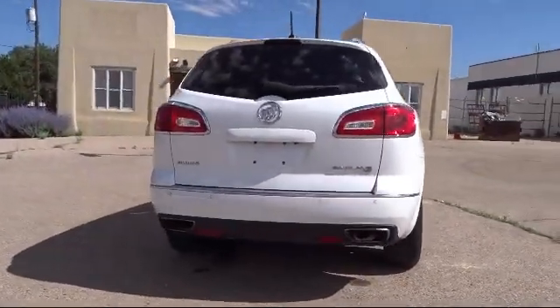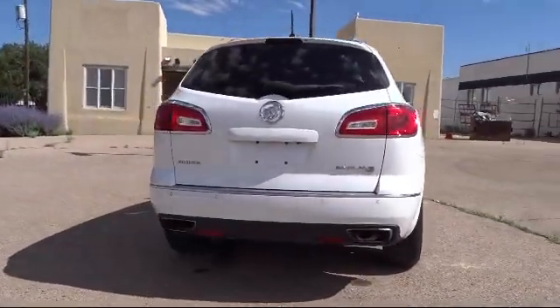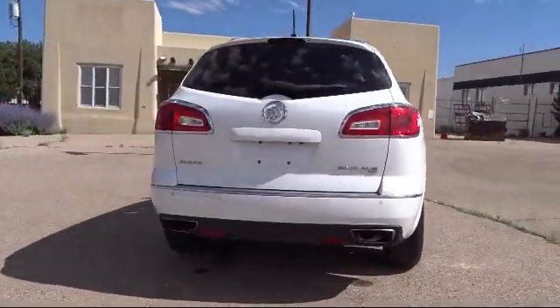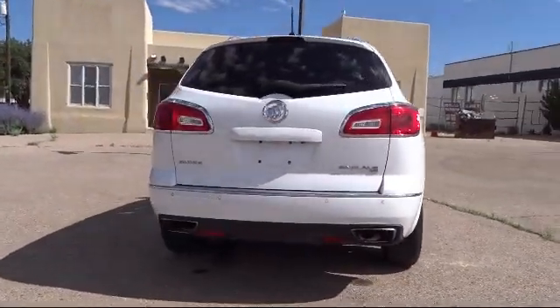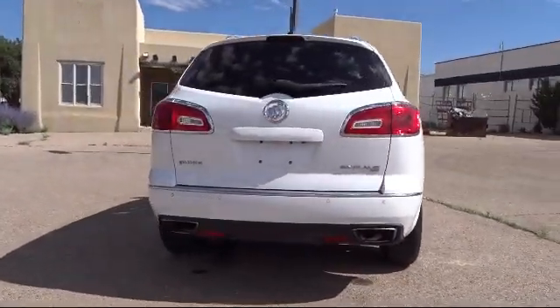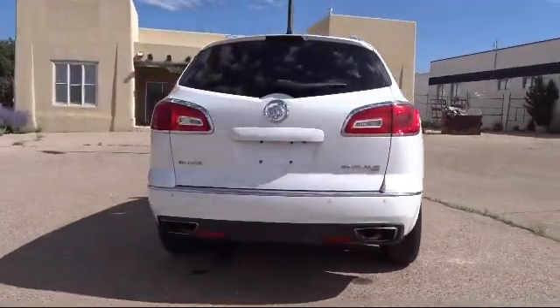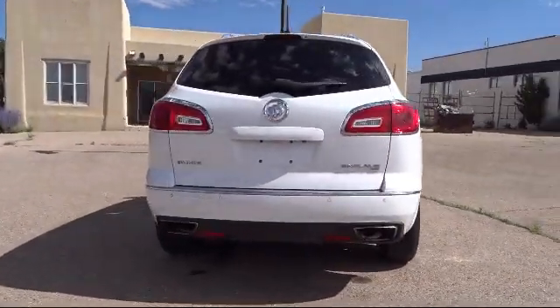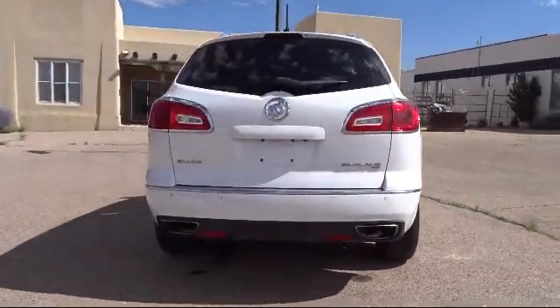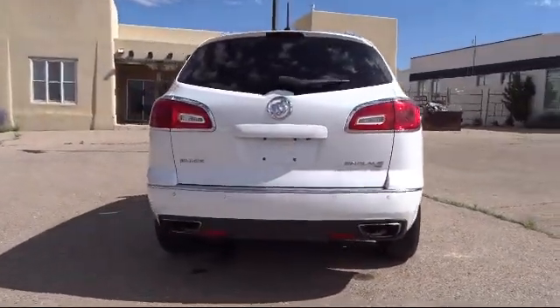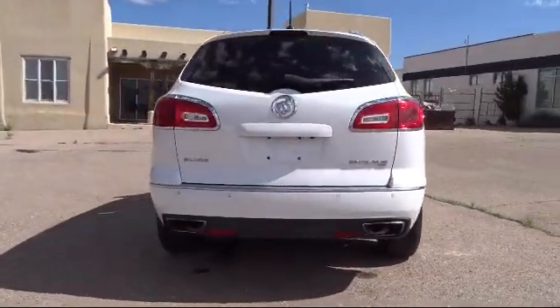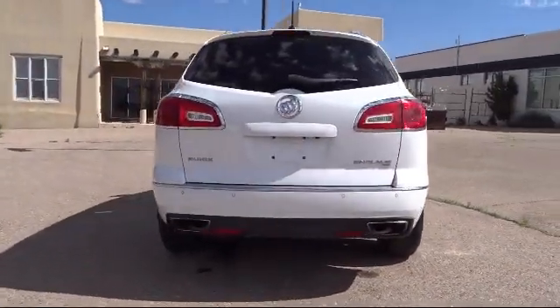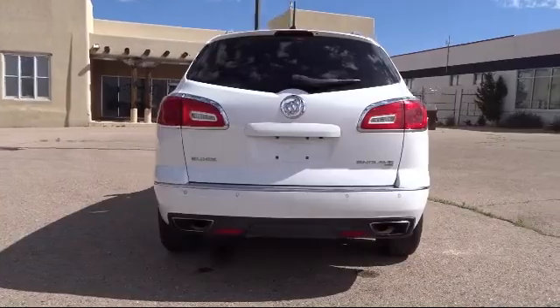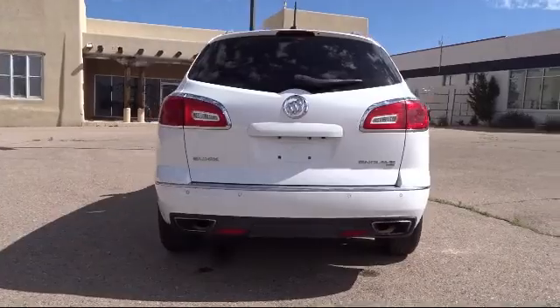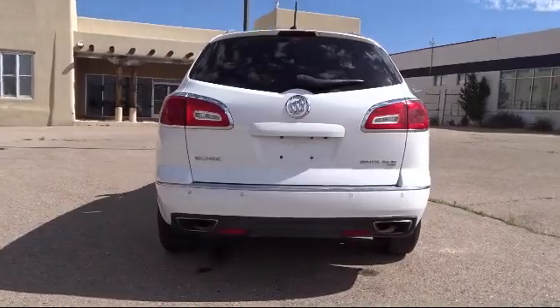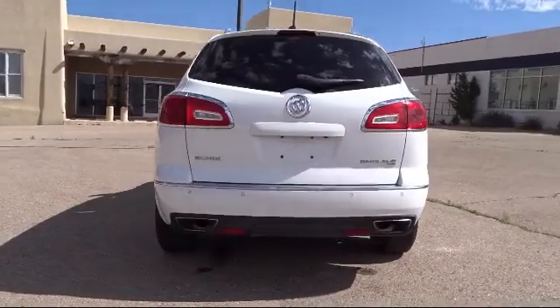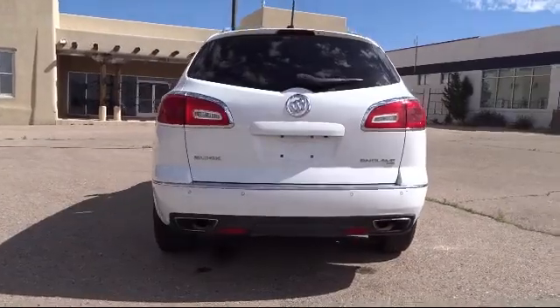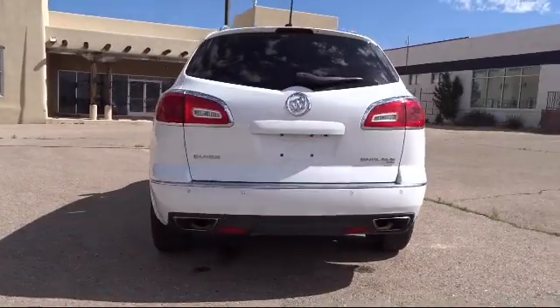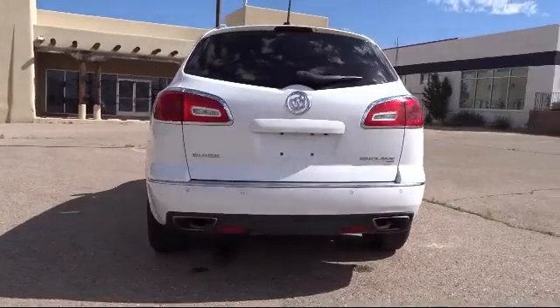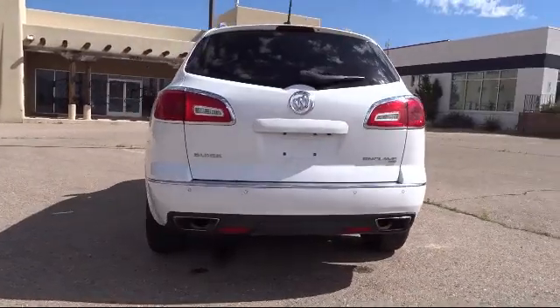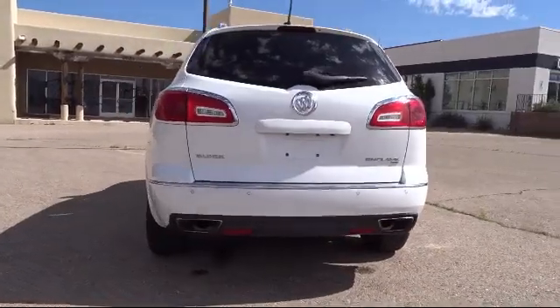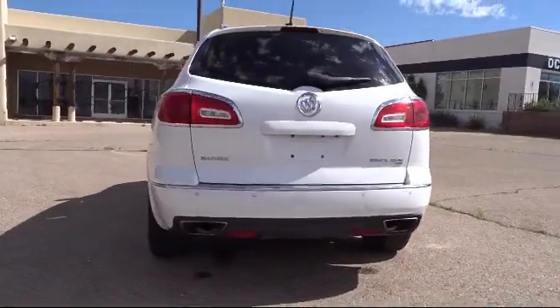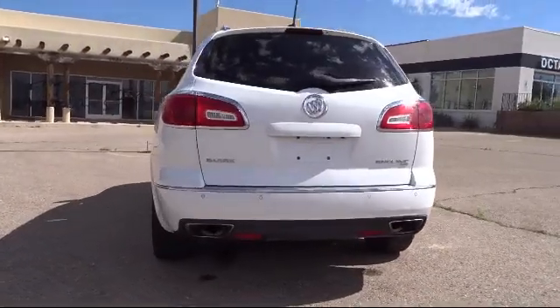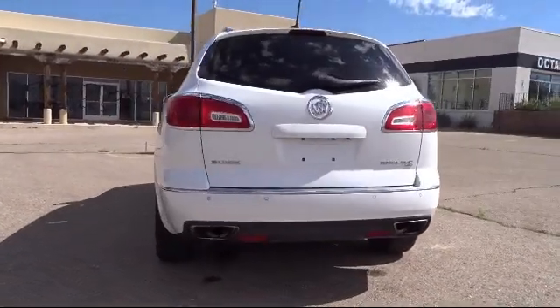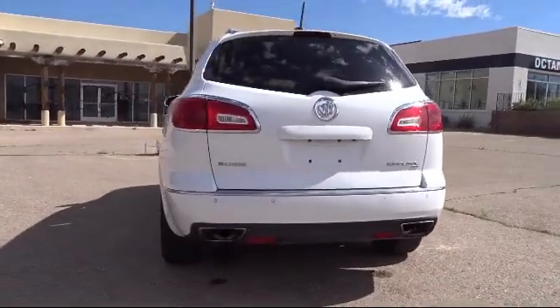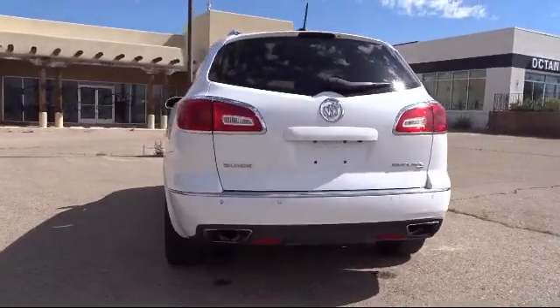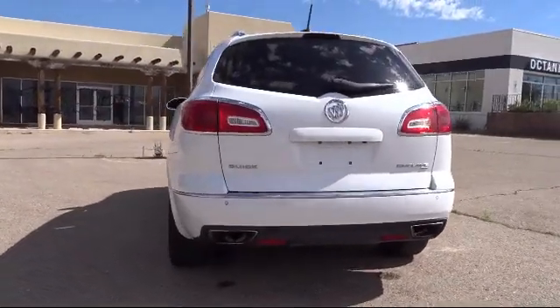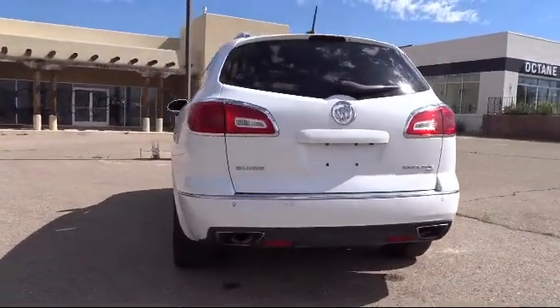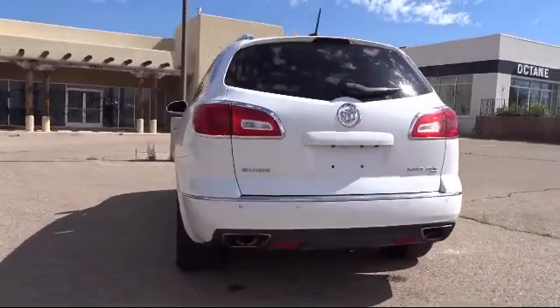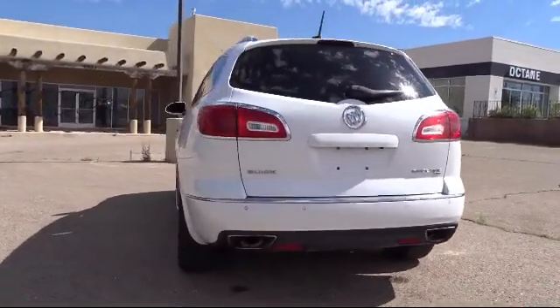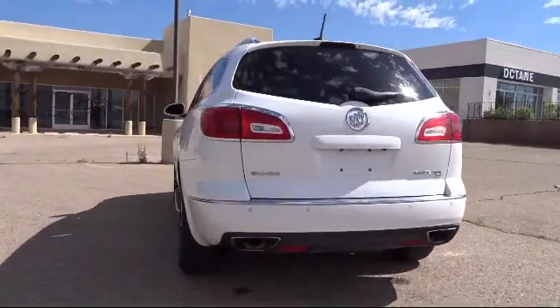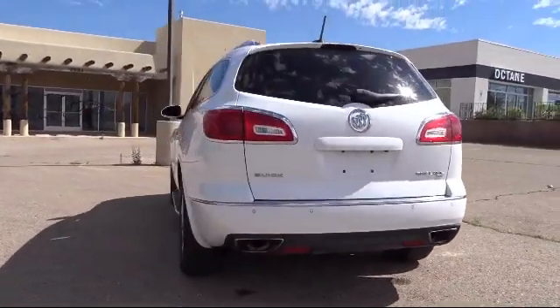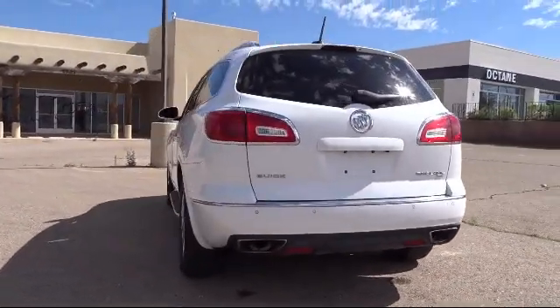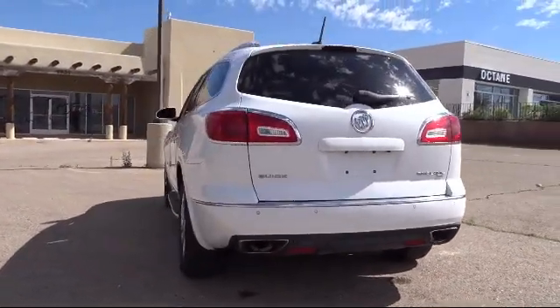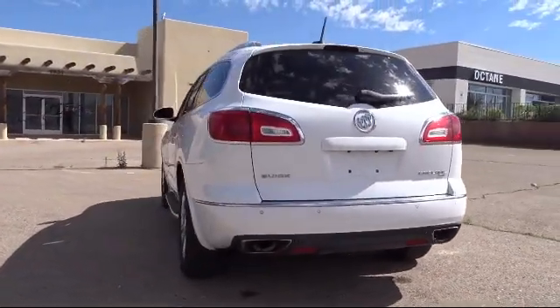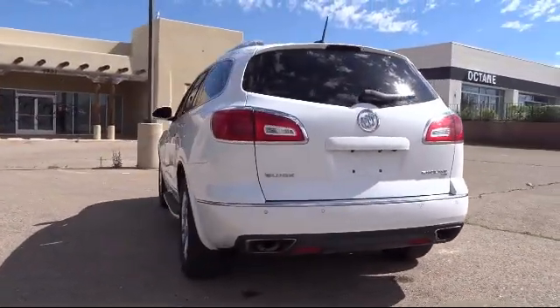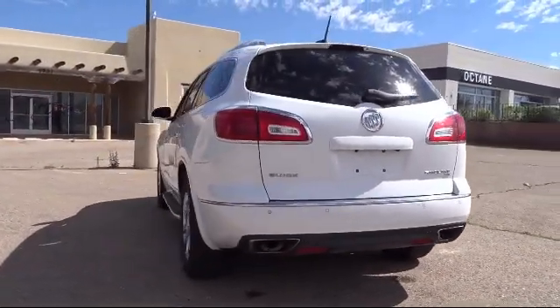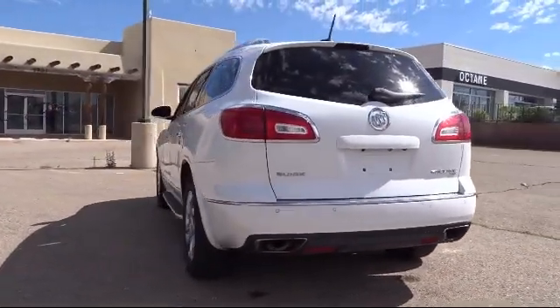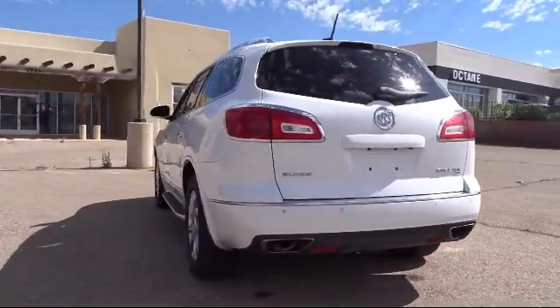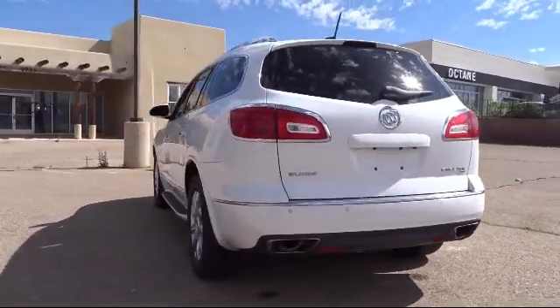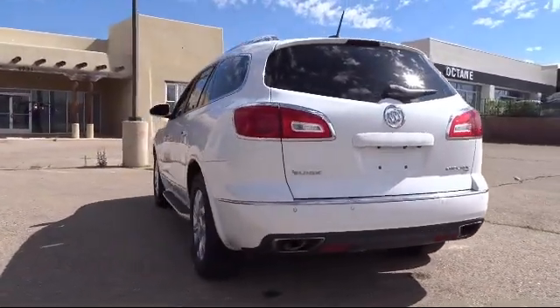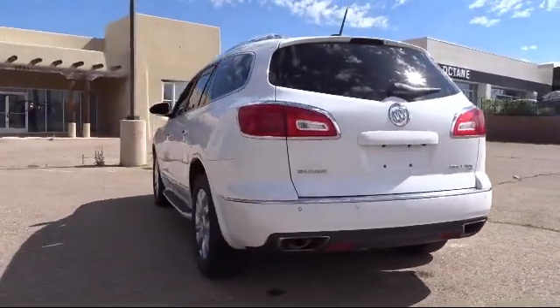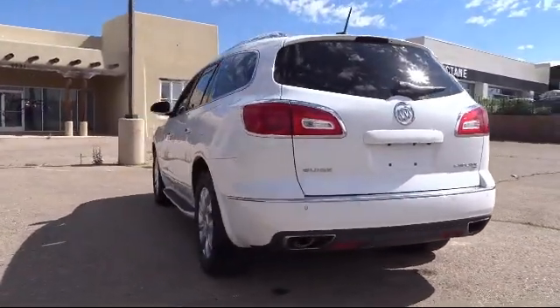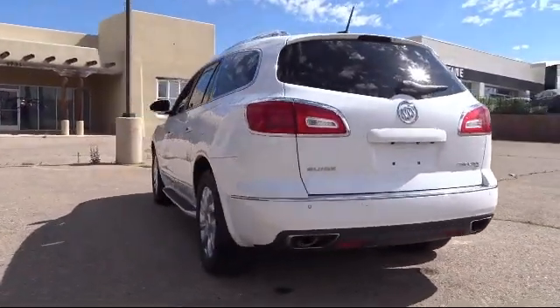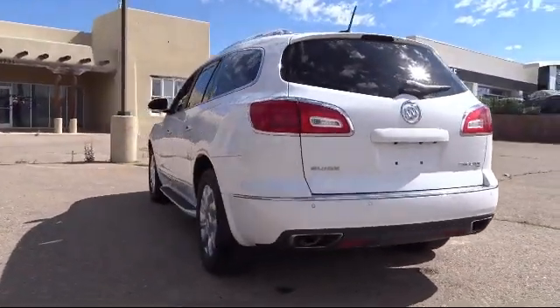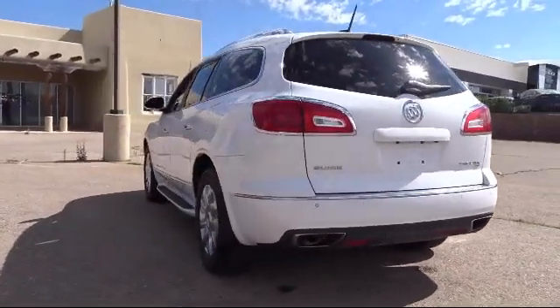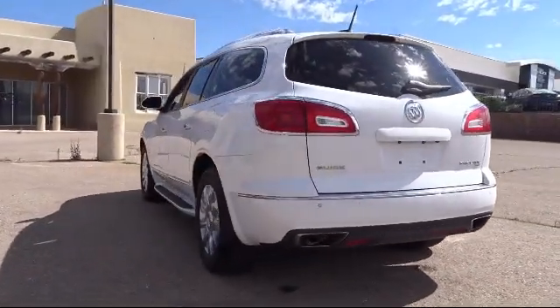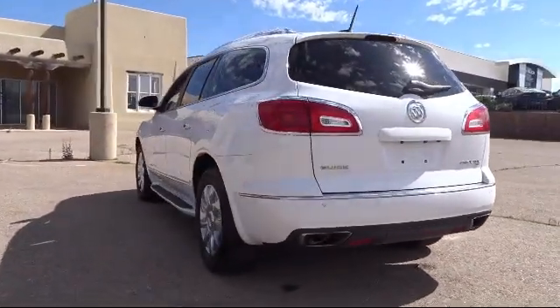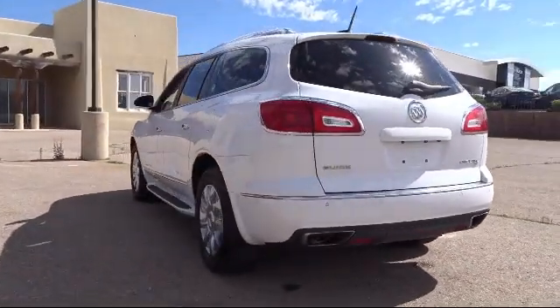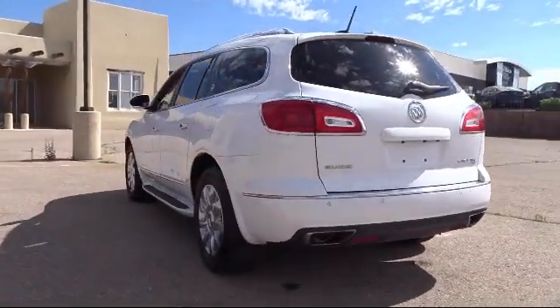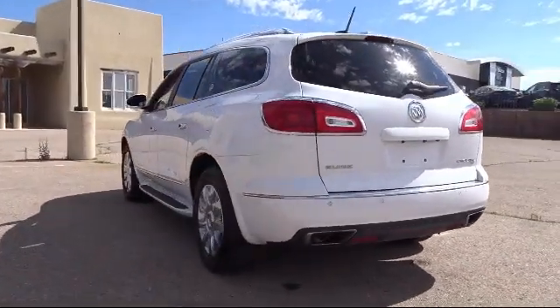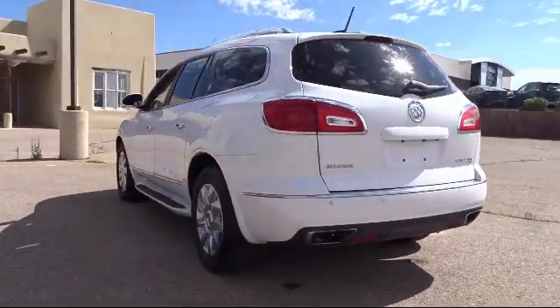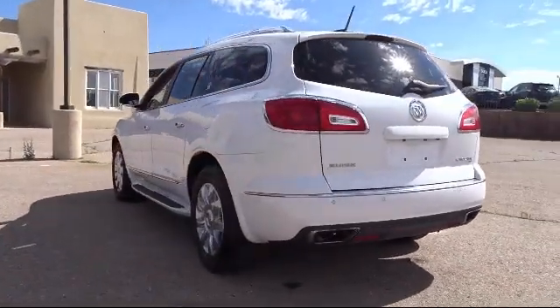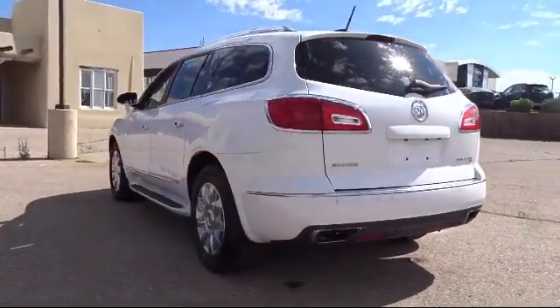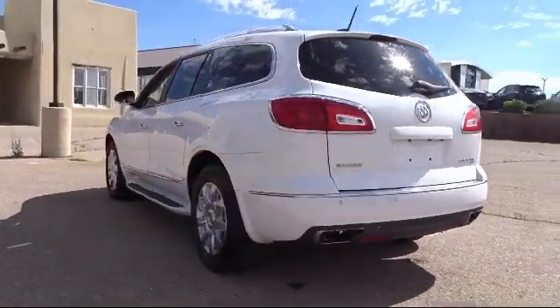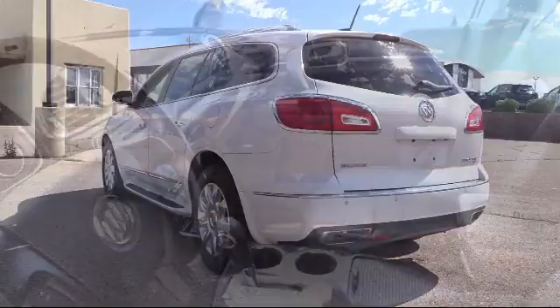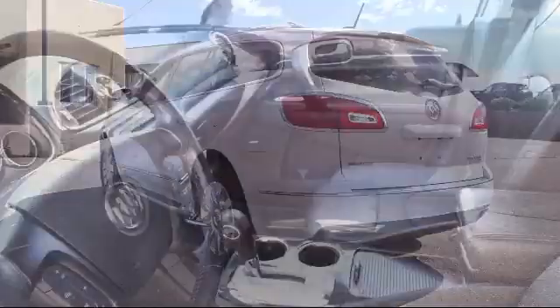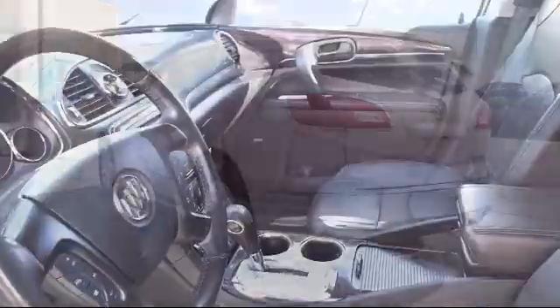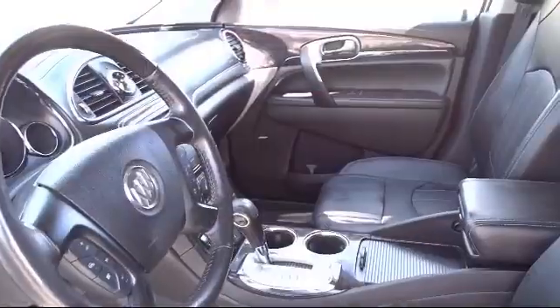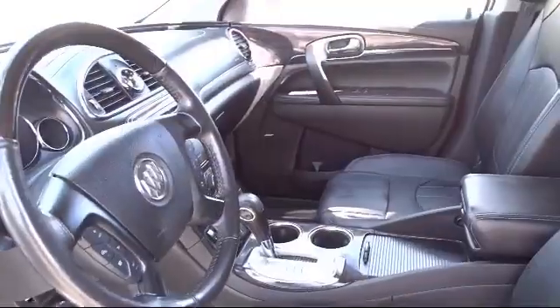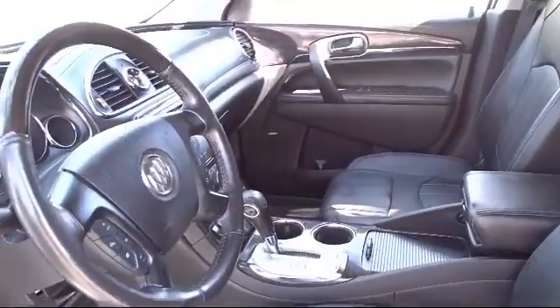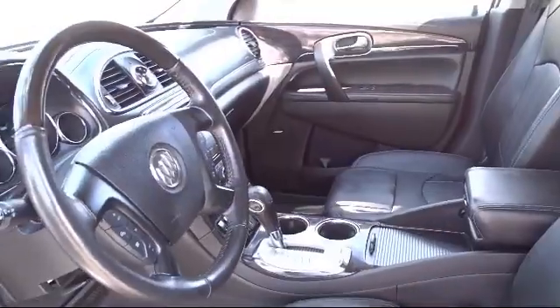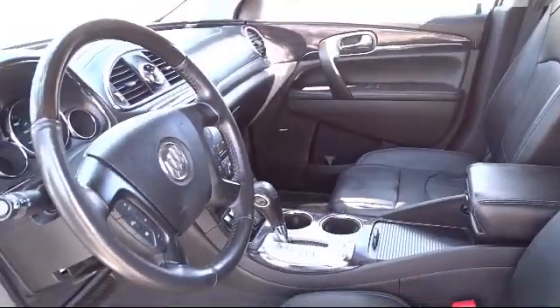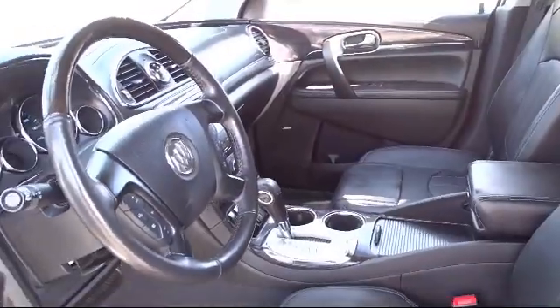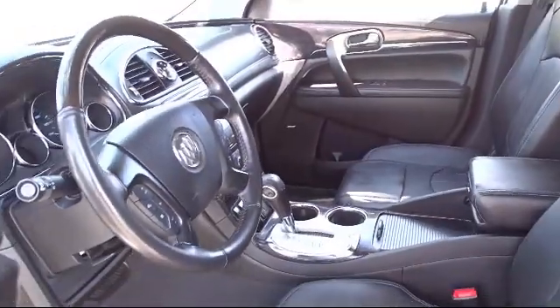Locally owned and operated, Octane Buick GMC strives to satisfy our customers' needs when it comes to purchasing or servicing a vehicle.